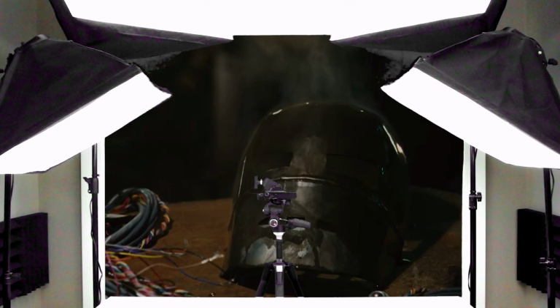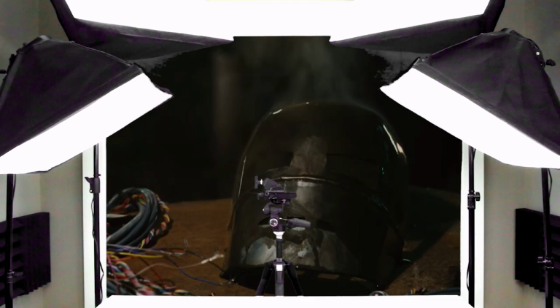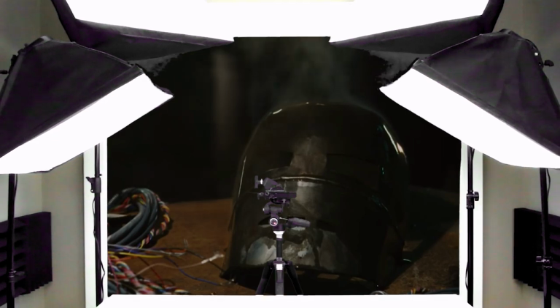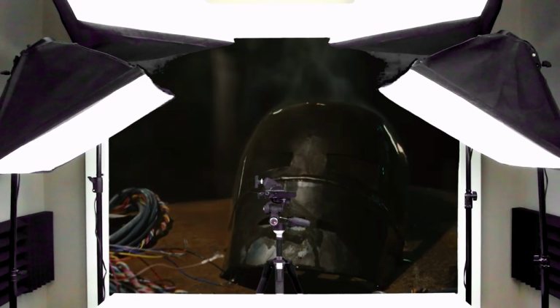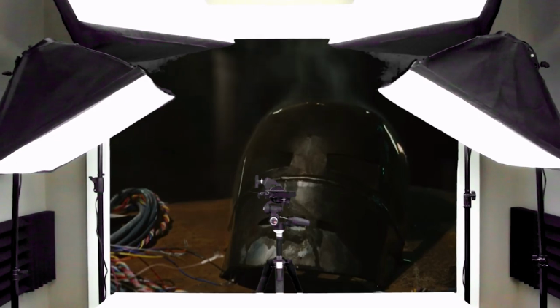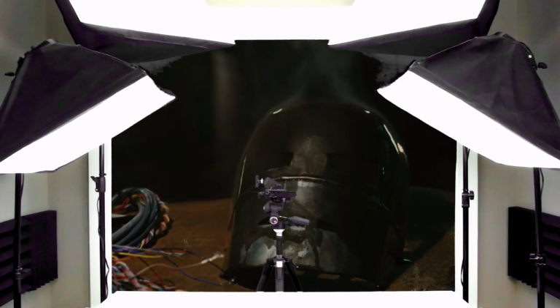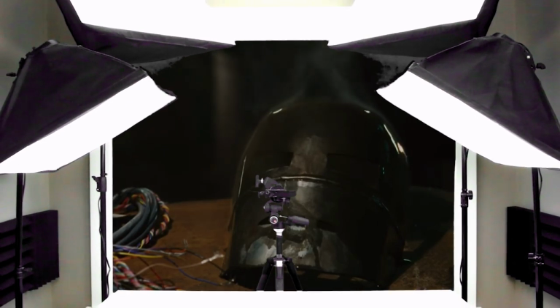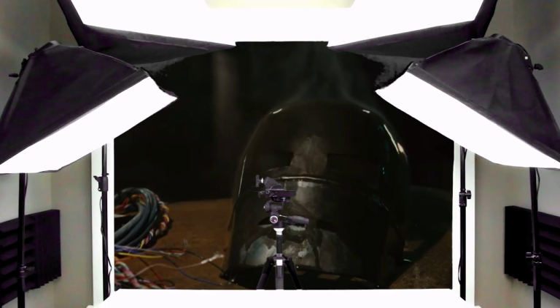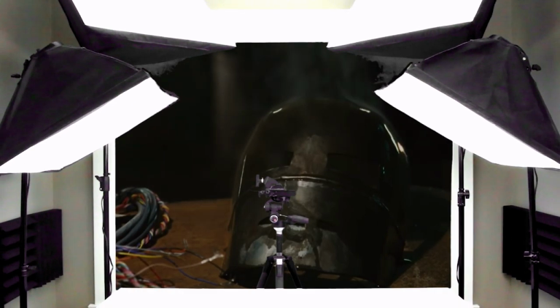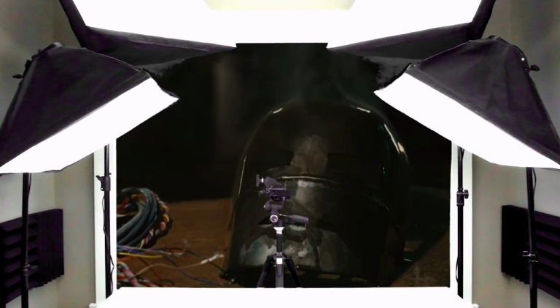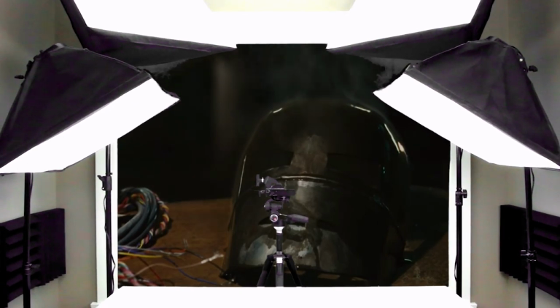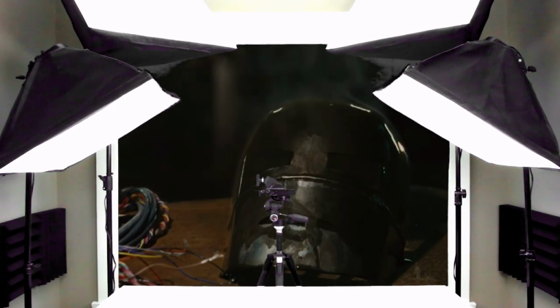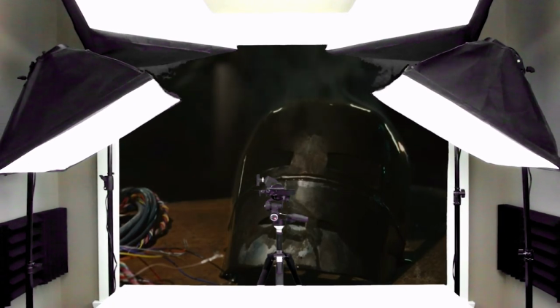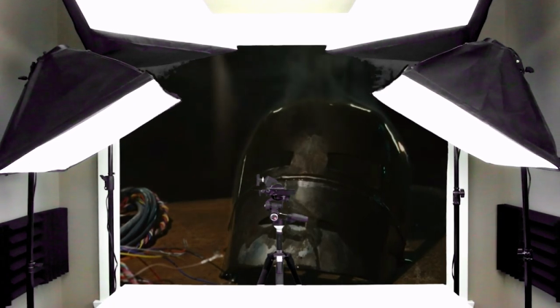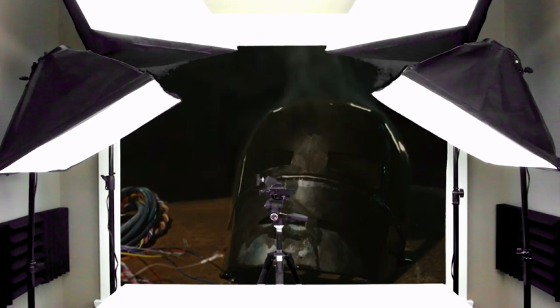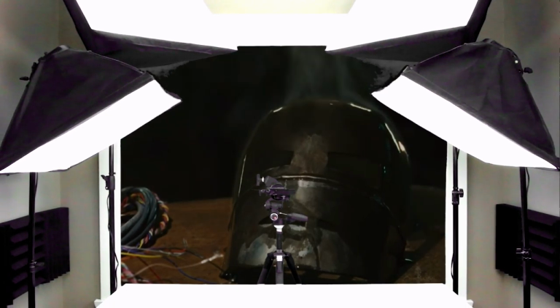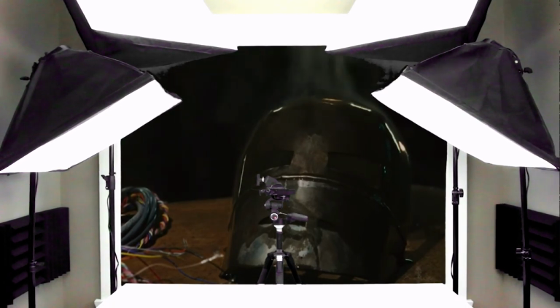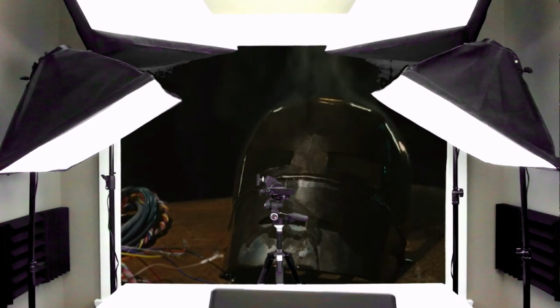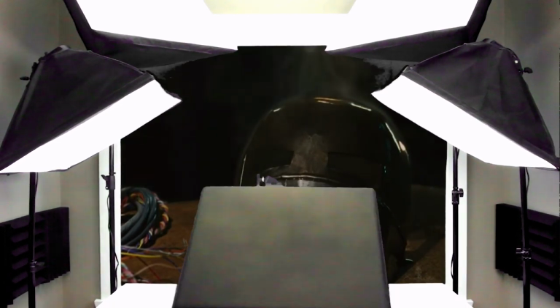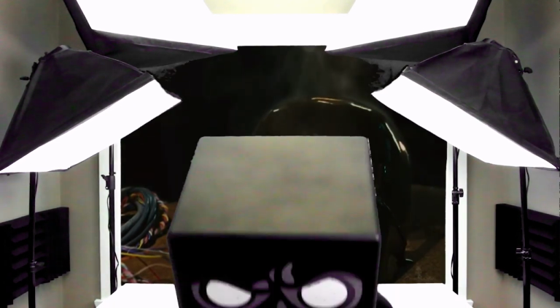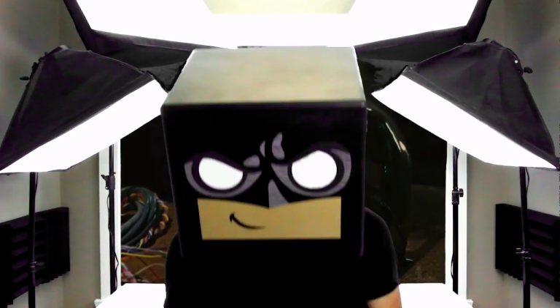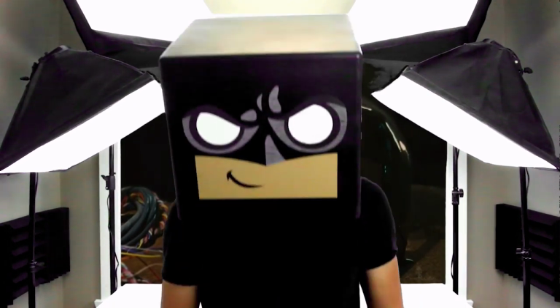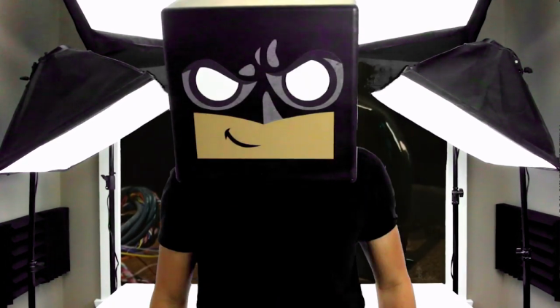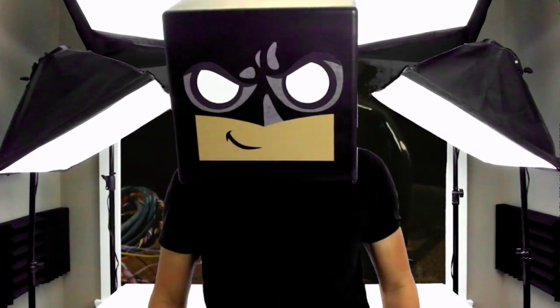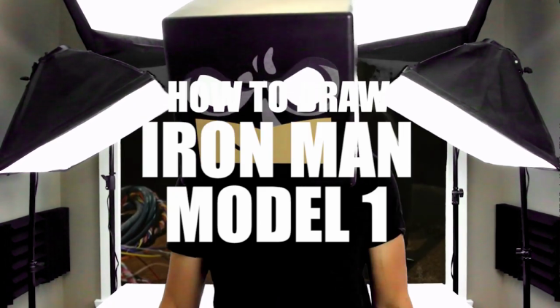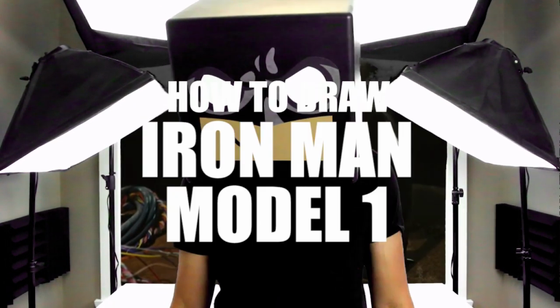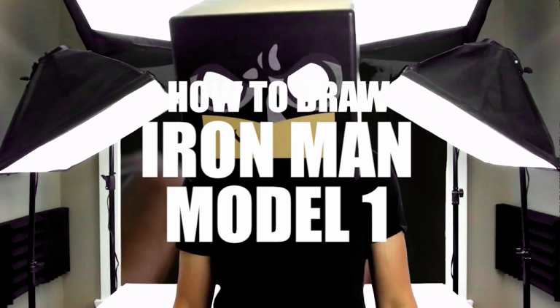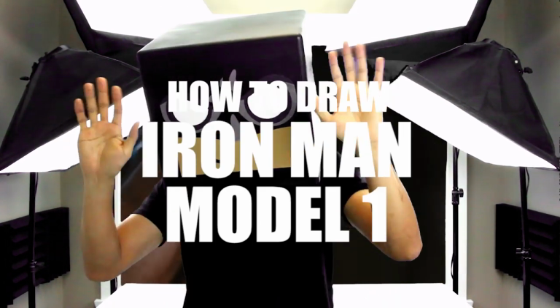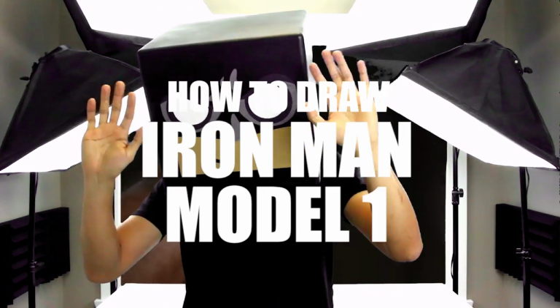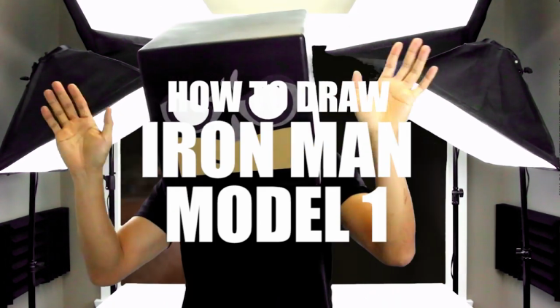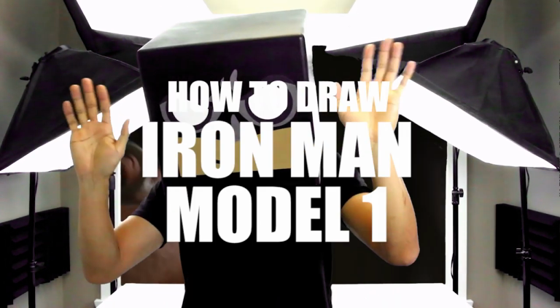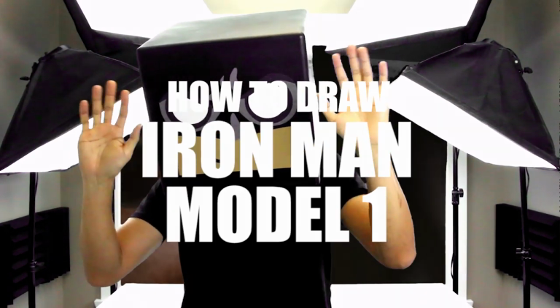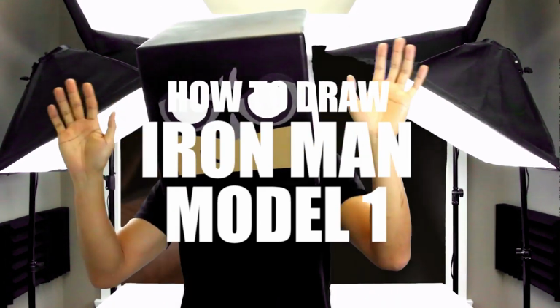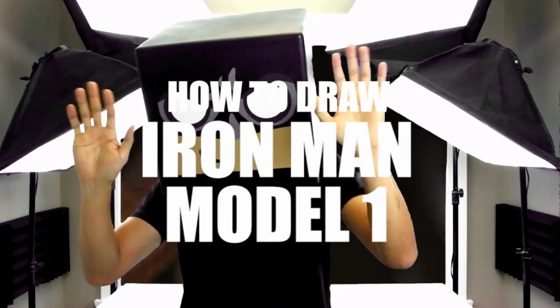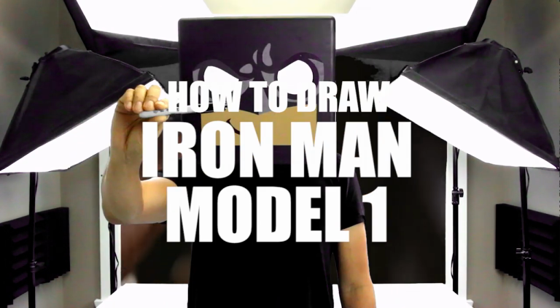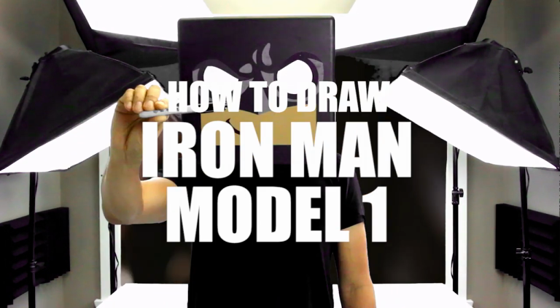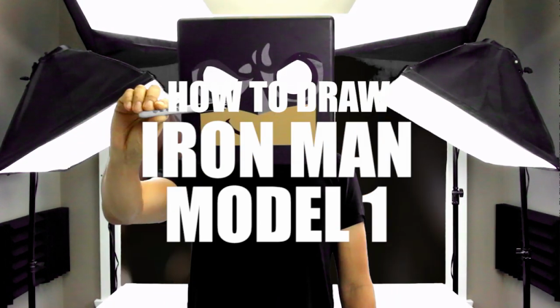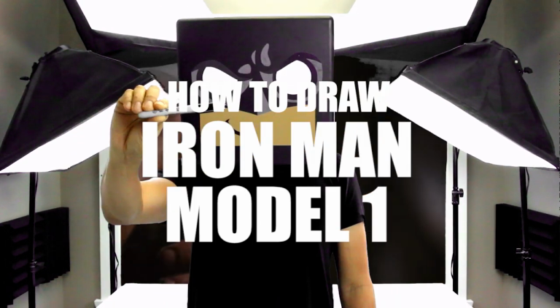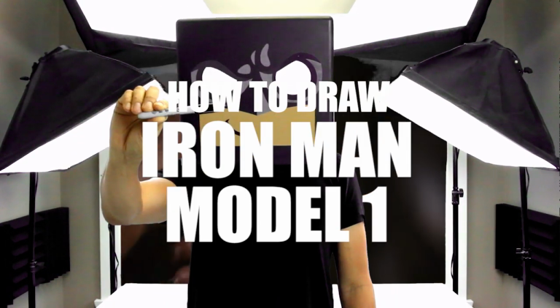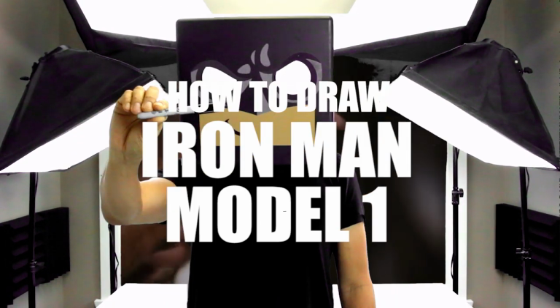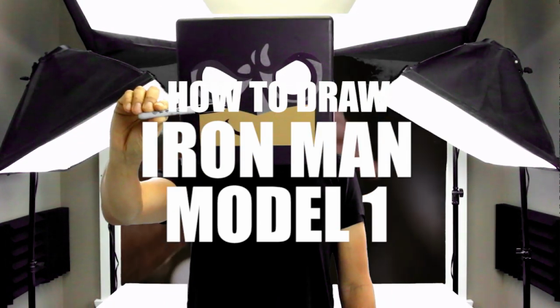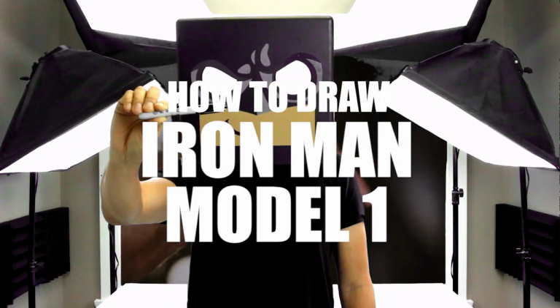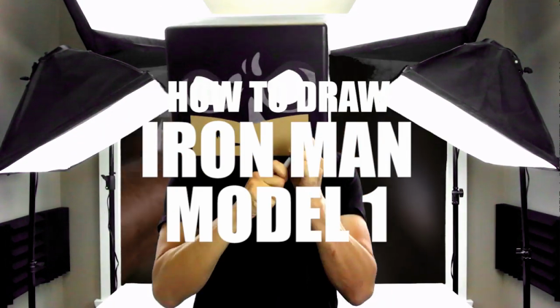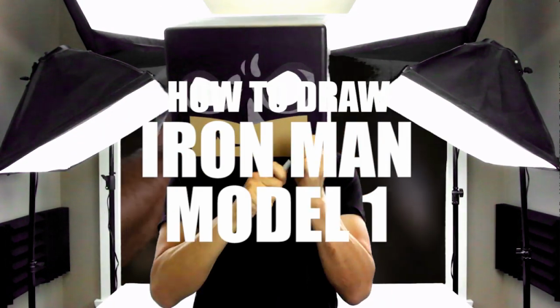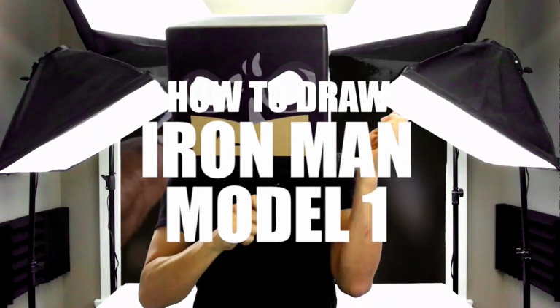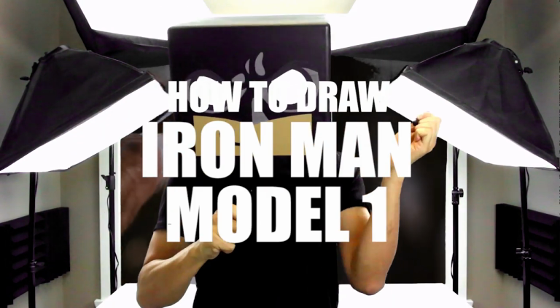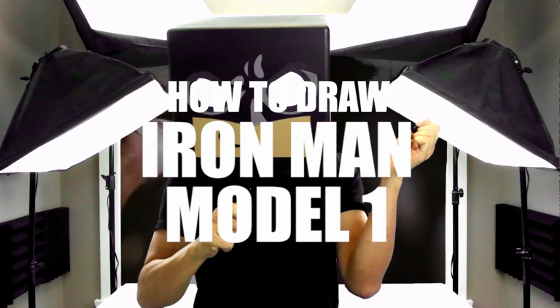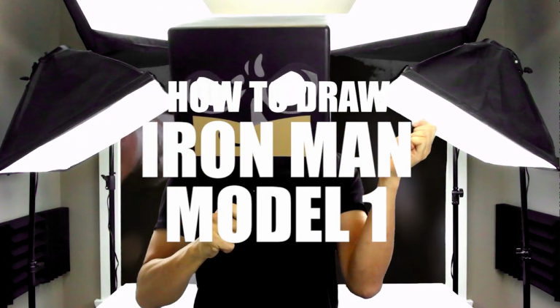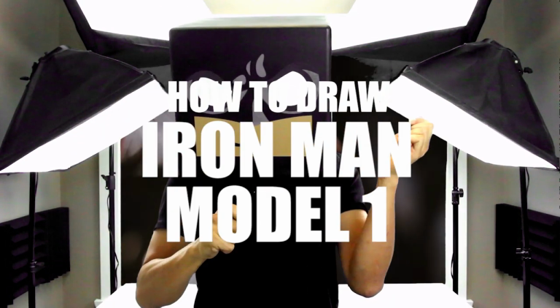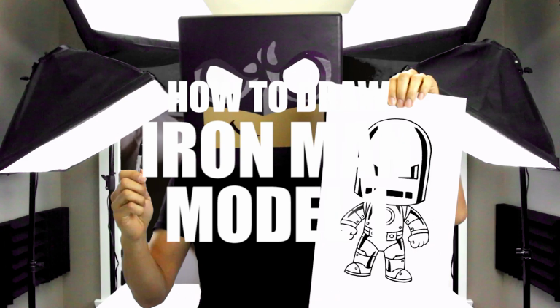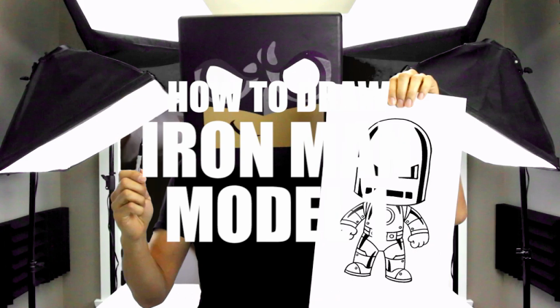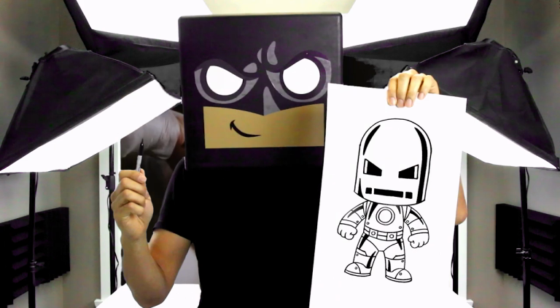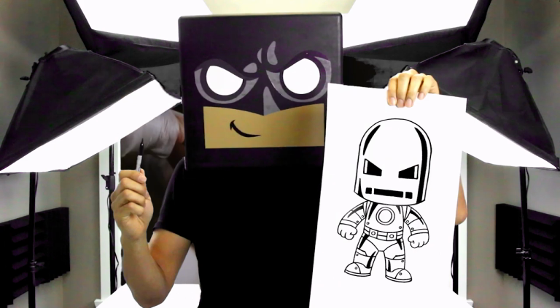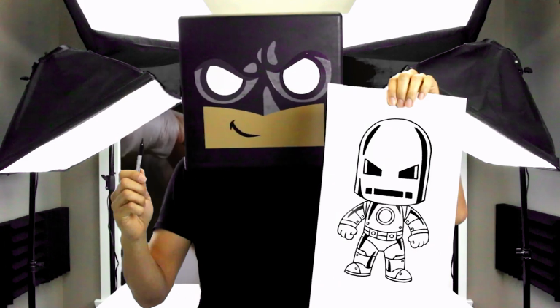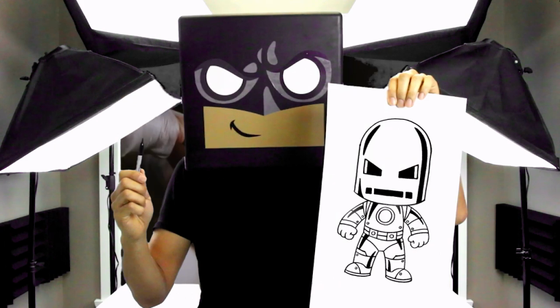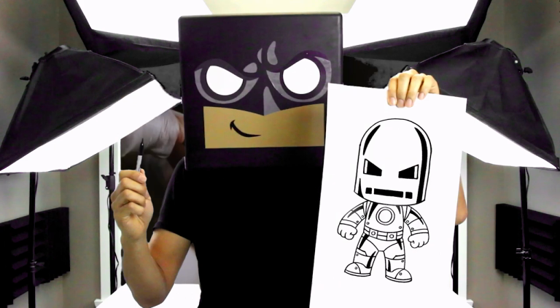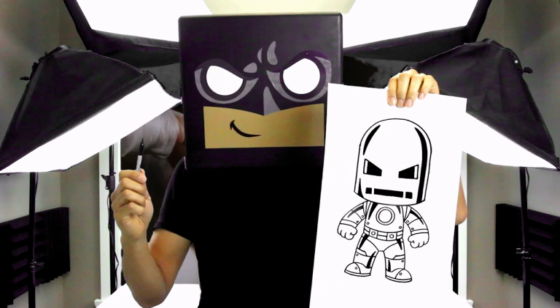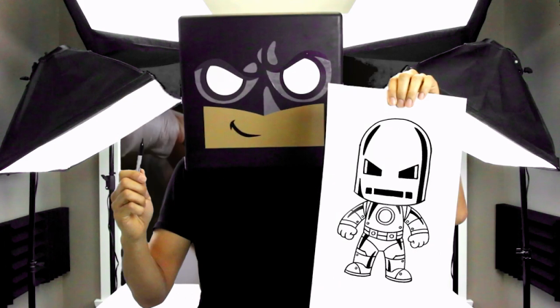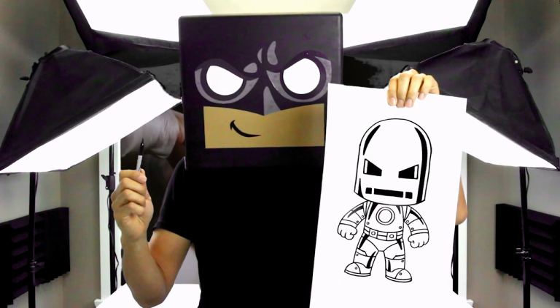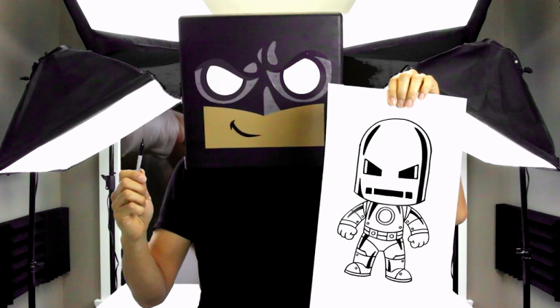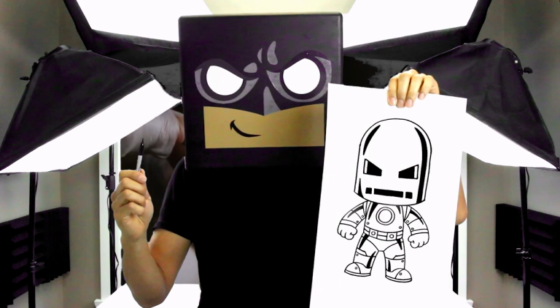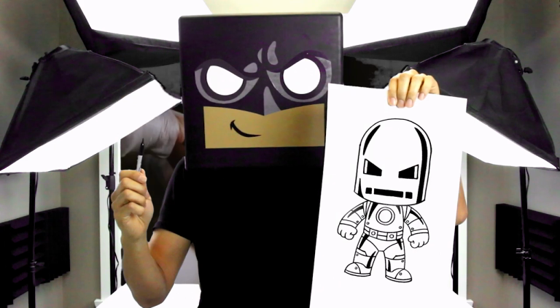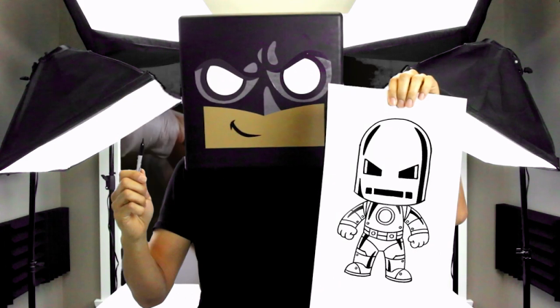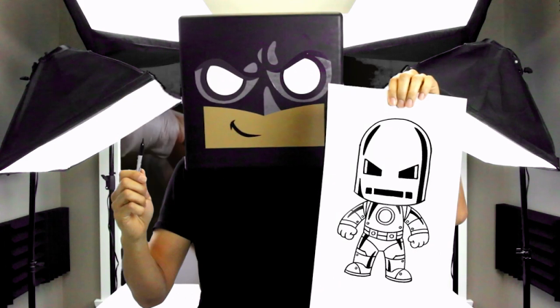What's up everyone and welcome to the club. In today's video we're going to be drawing the original Iron Man Model 1 suit from 1963.